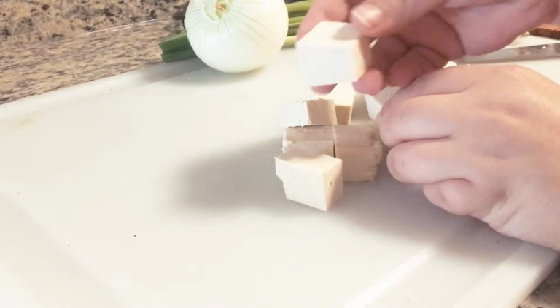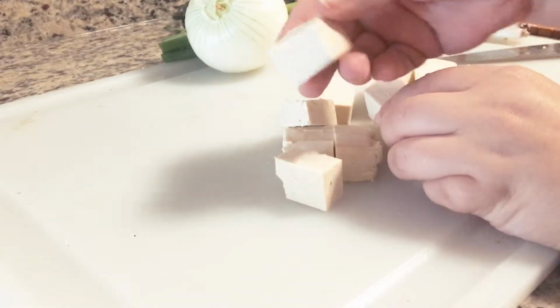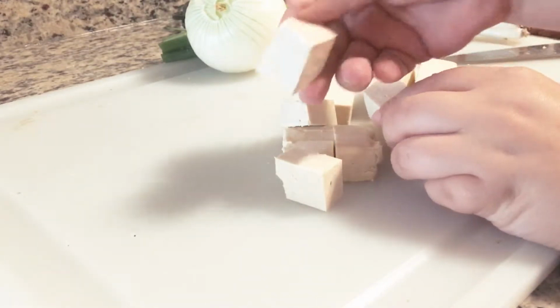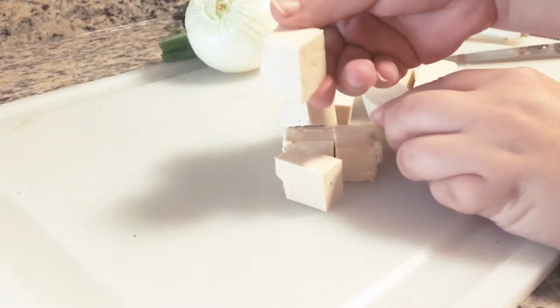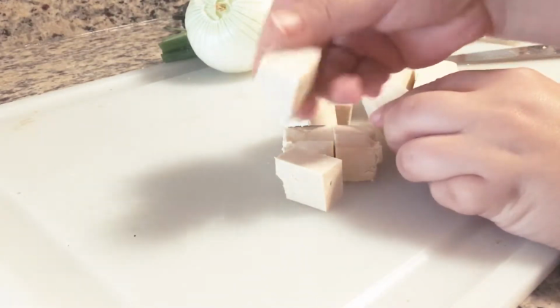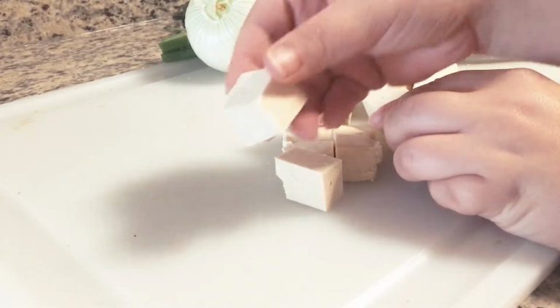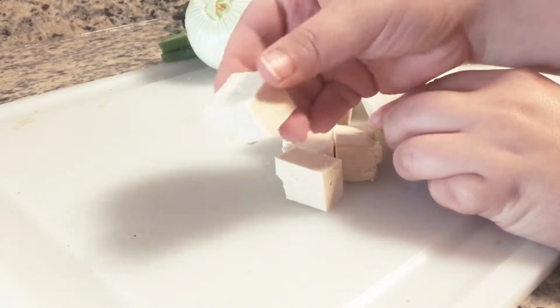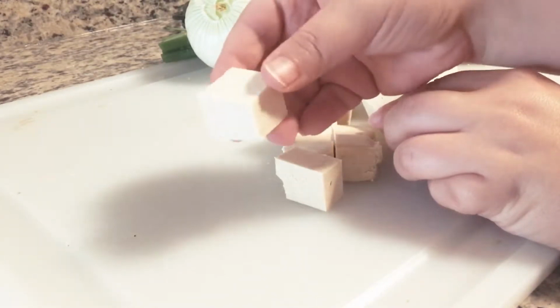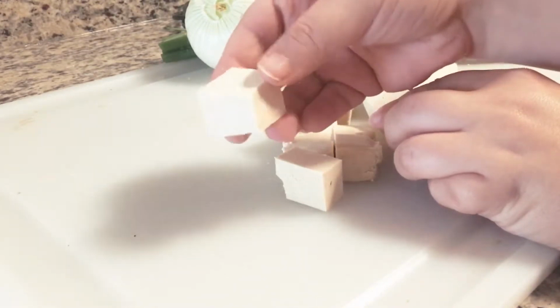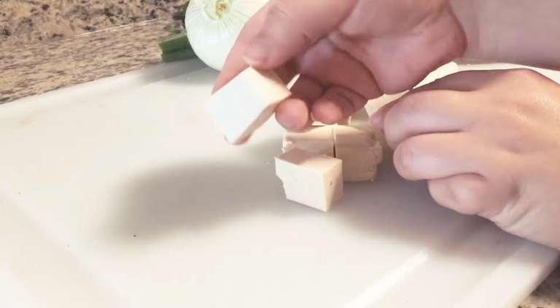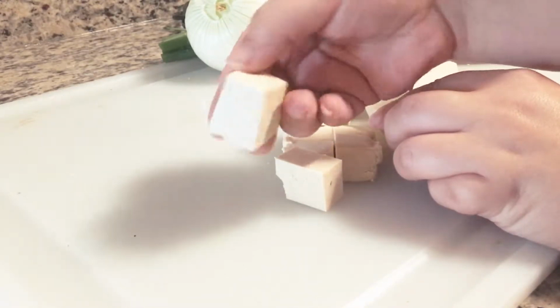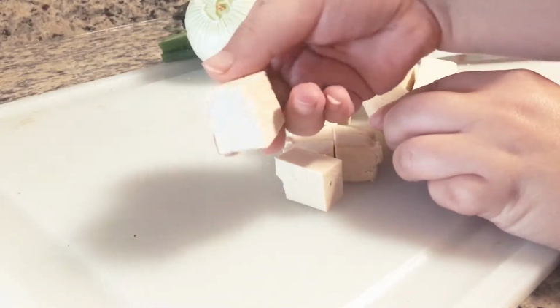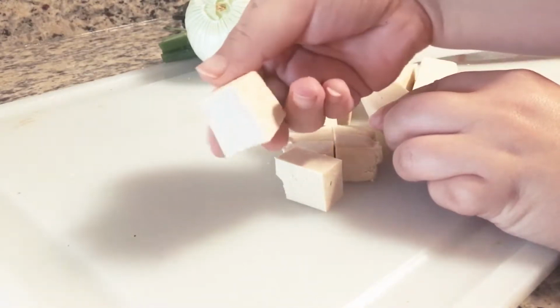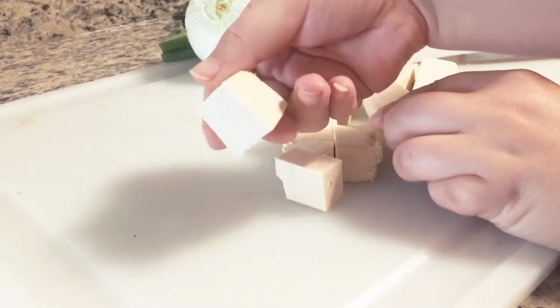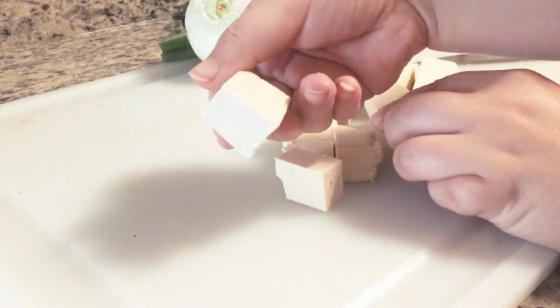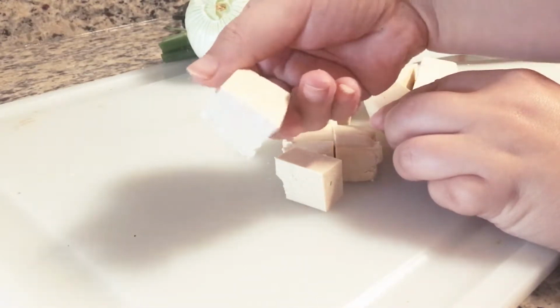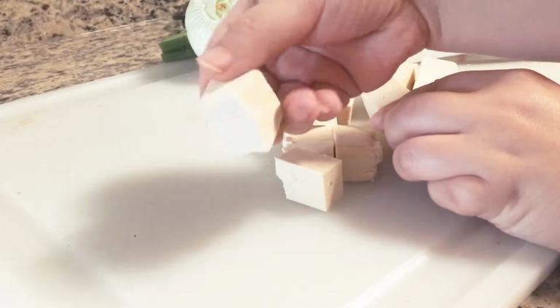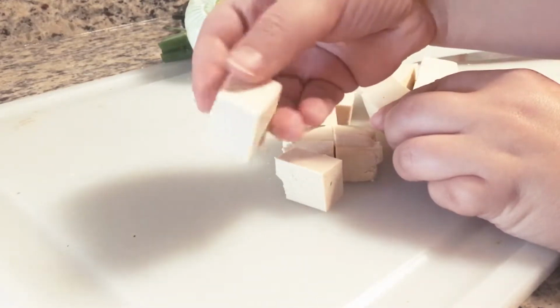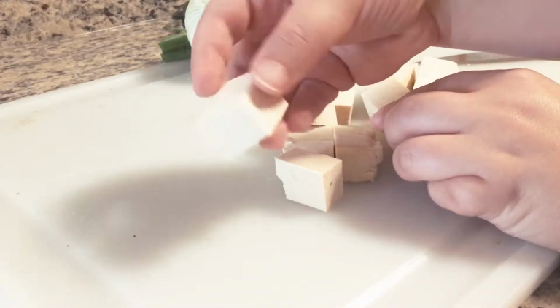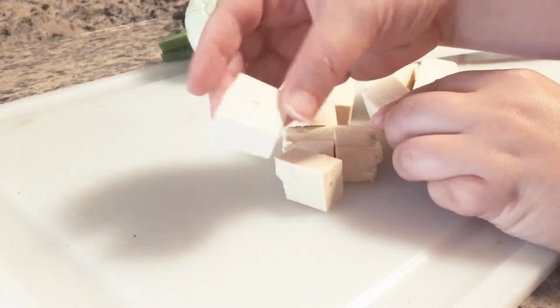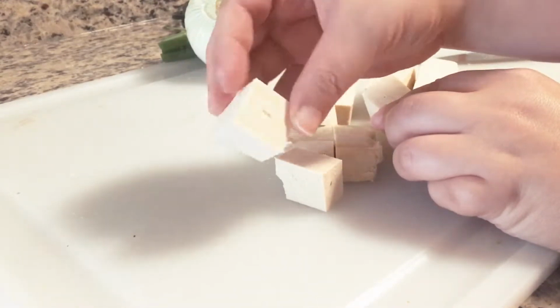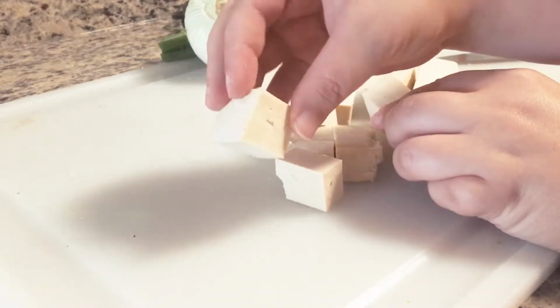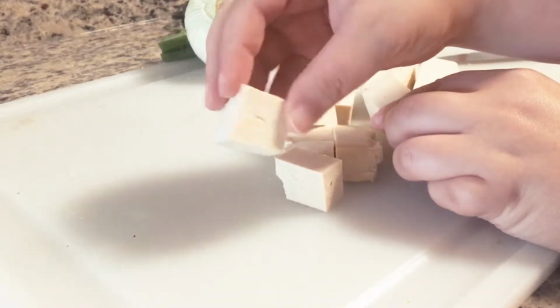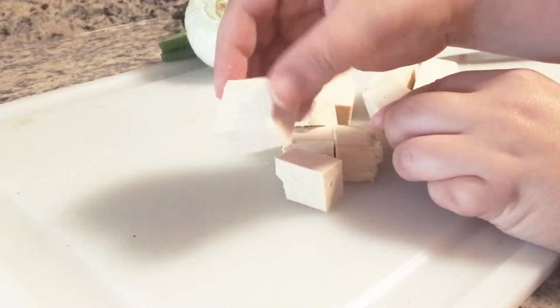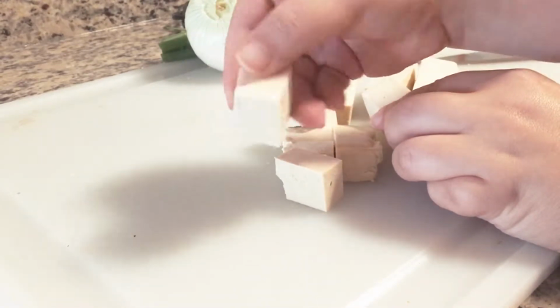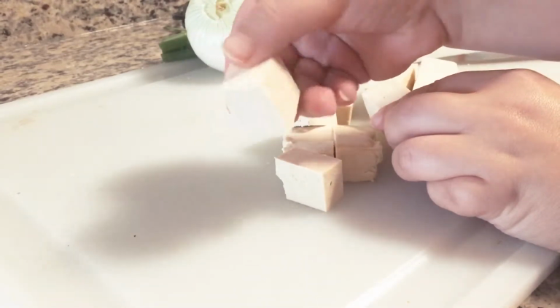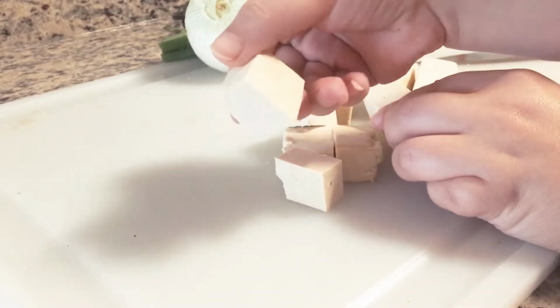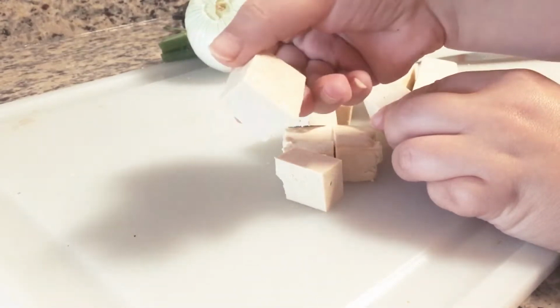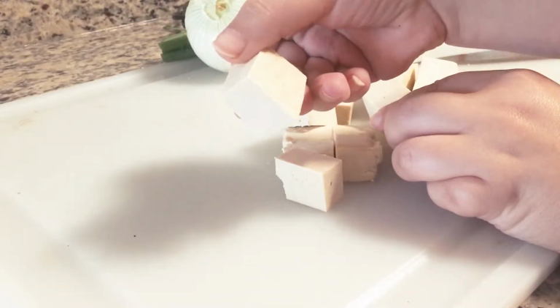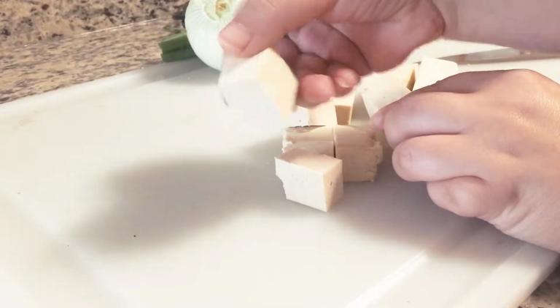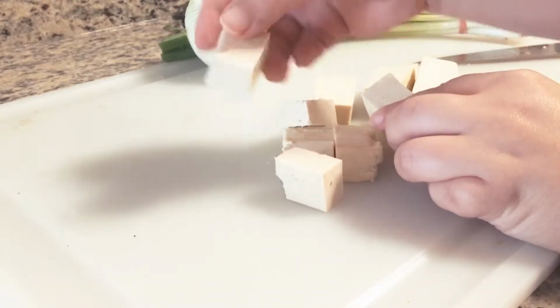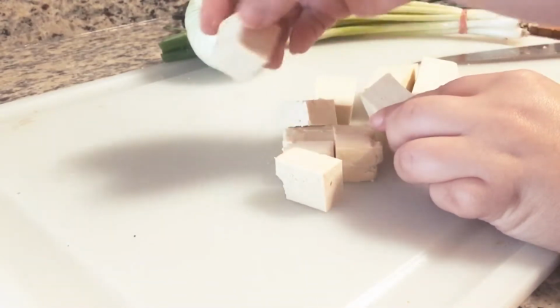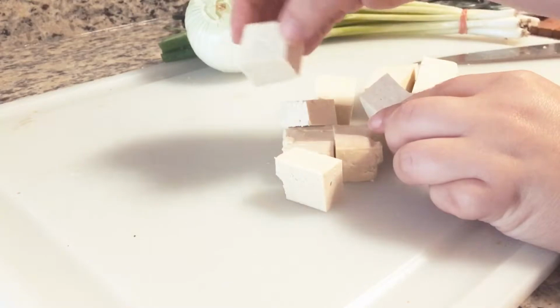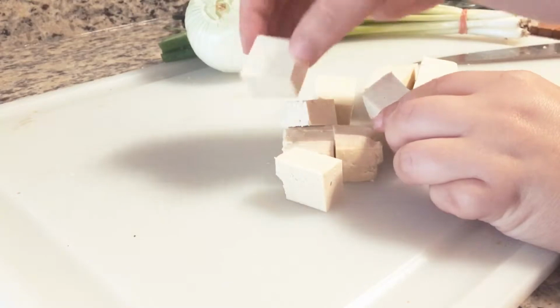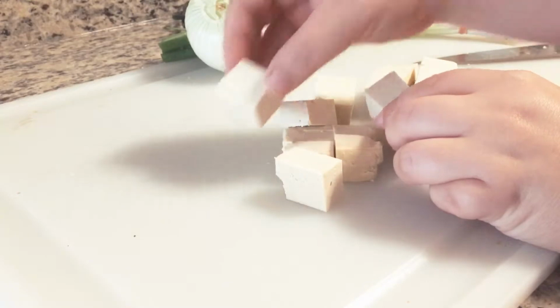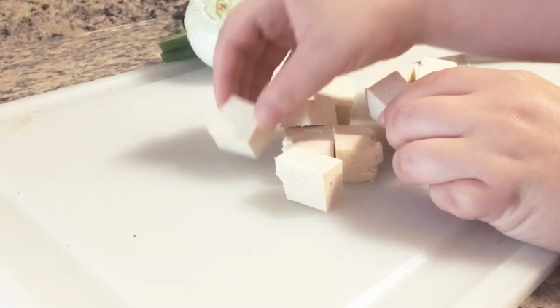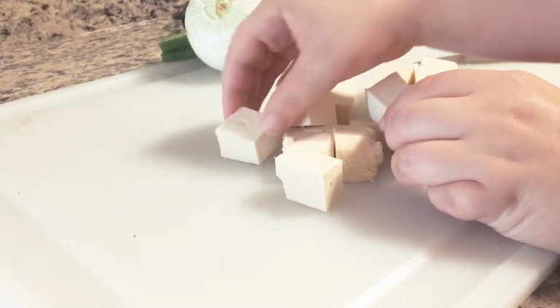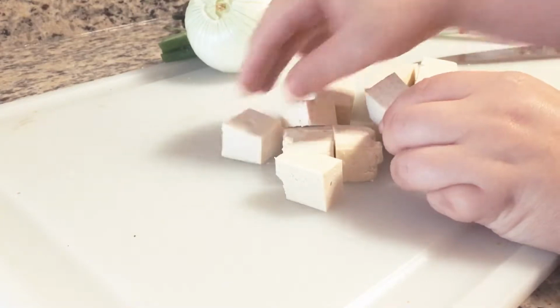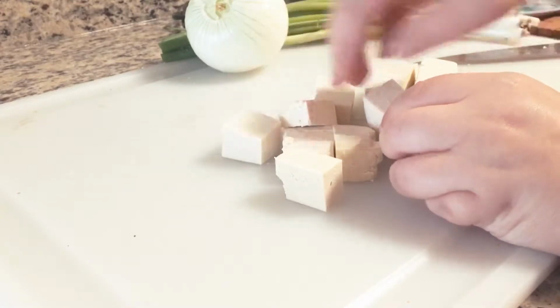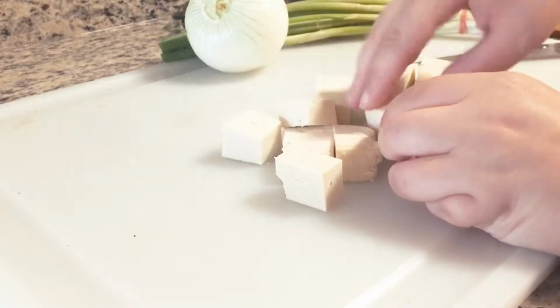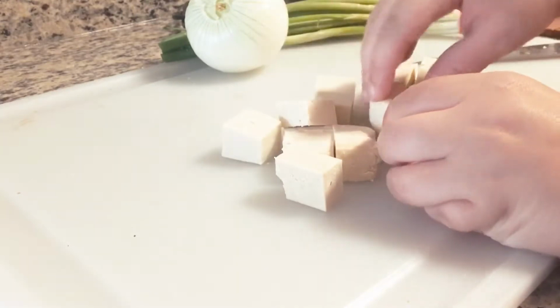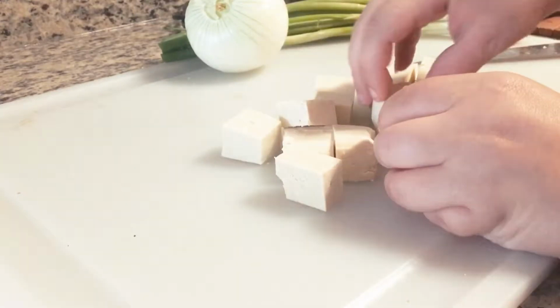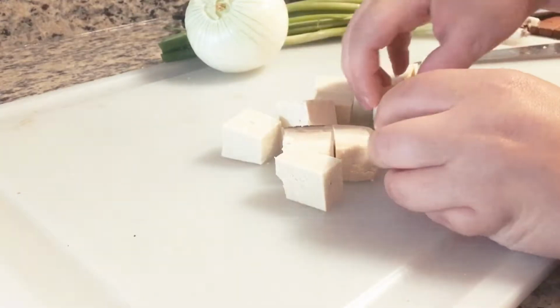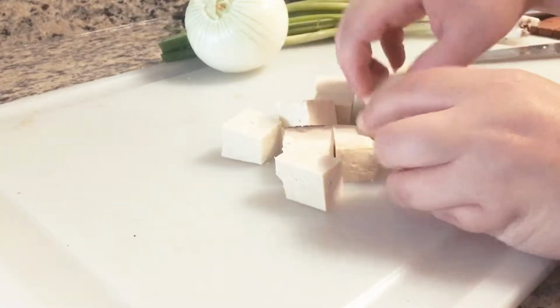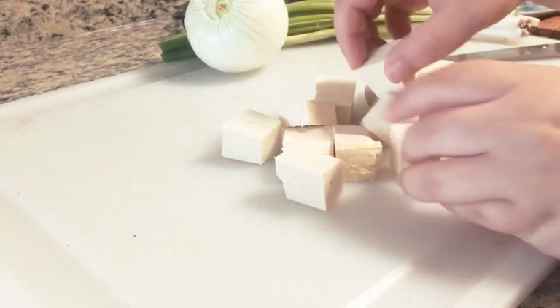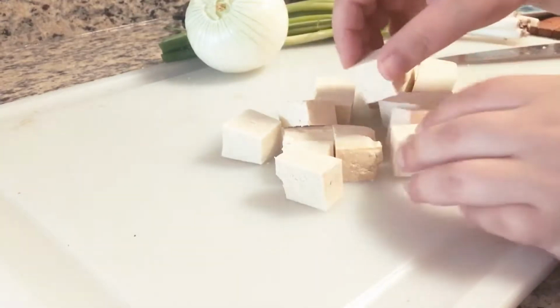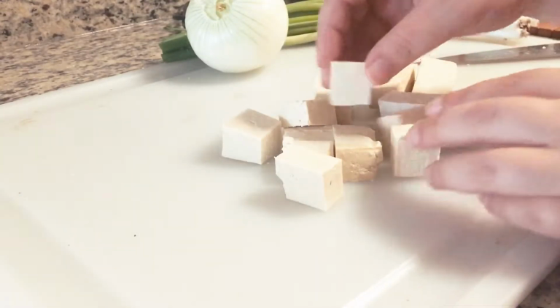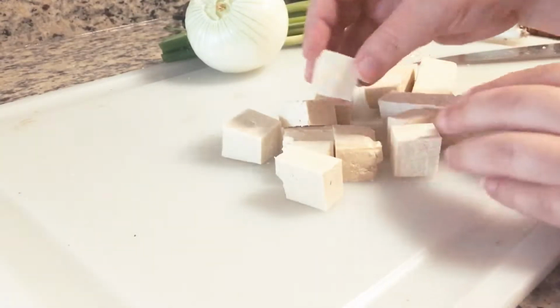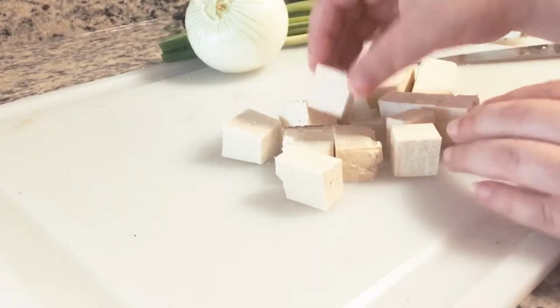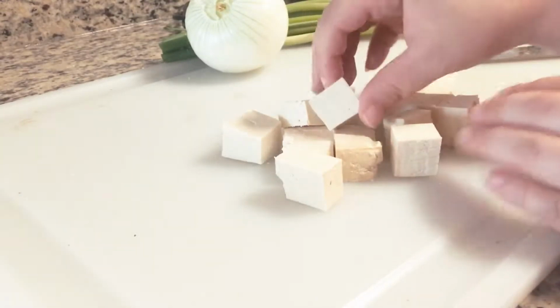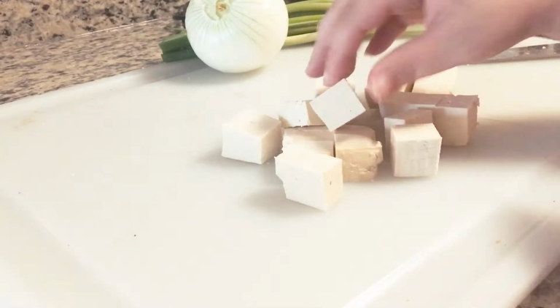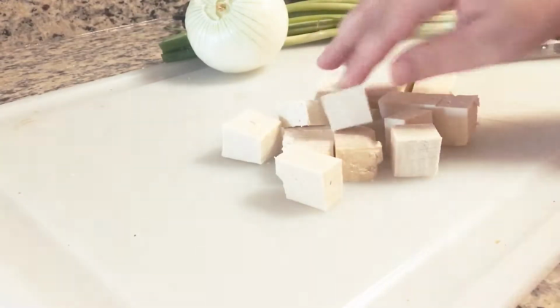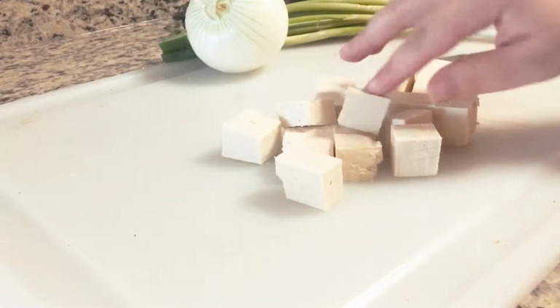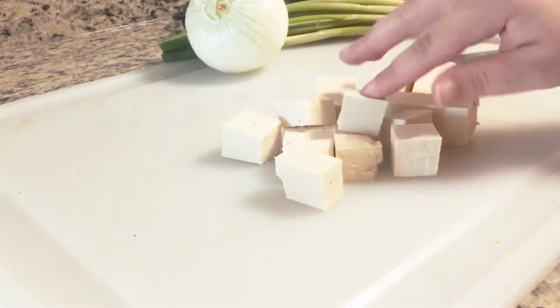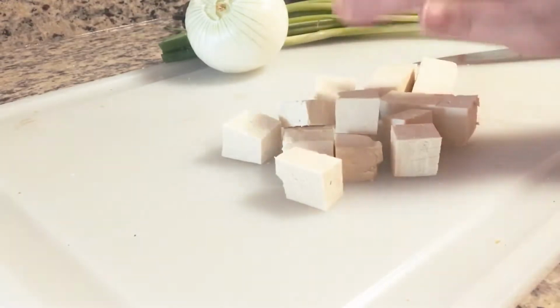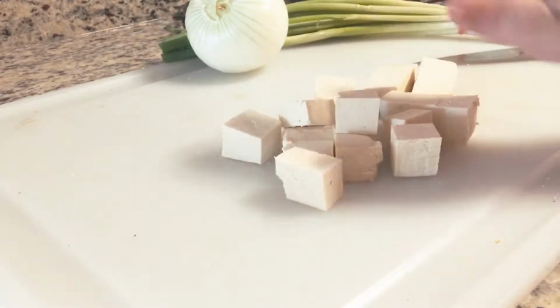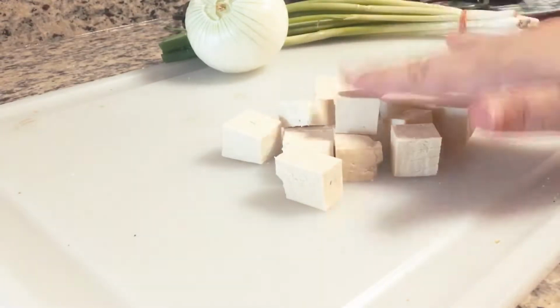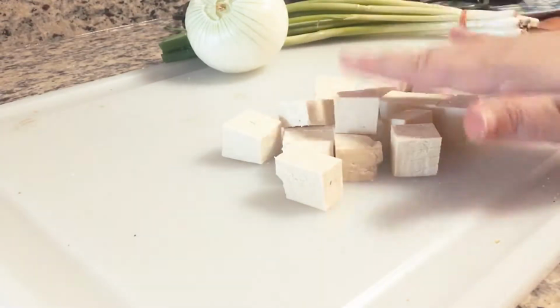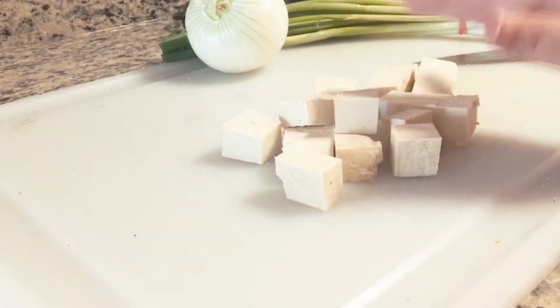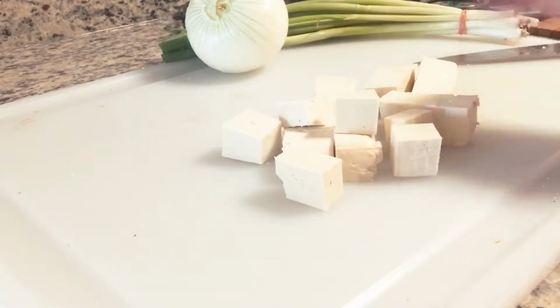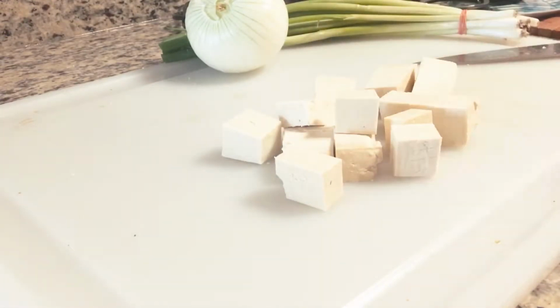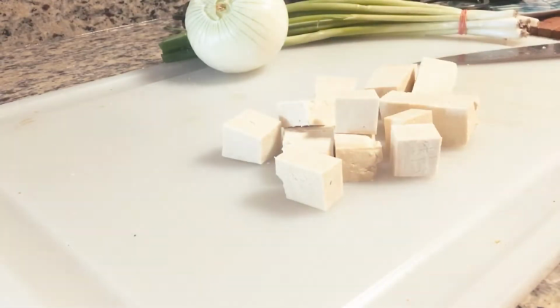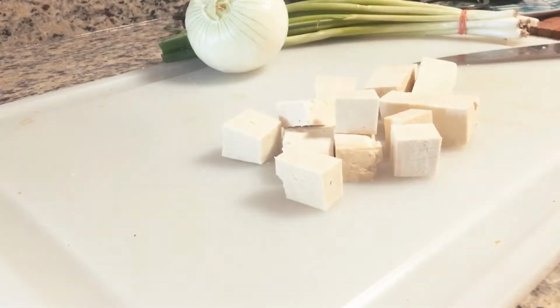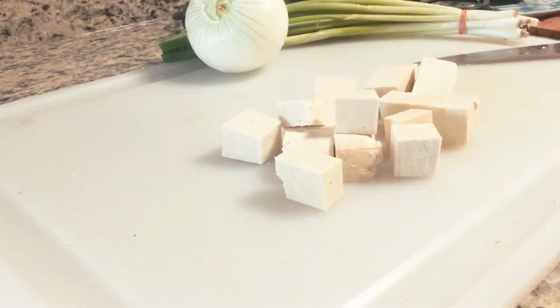So these are the kind of pieces I'll be using, and then we'll just get them into a pan of hot oil.